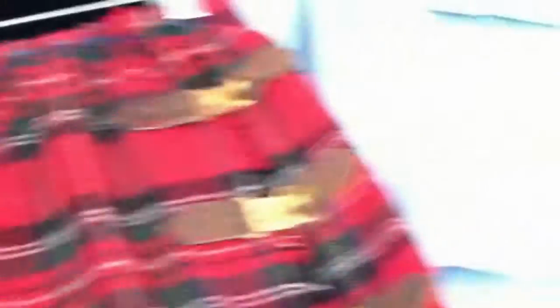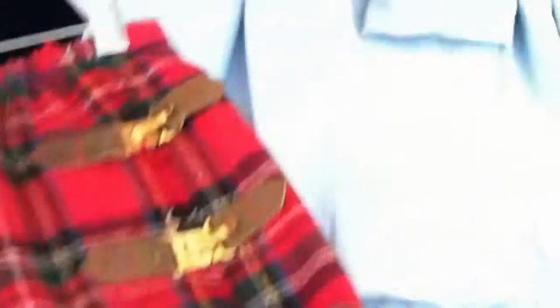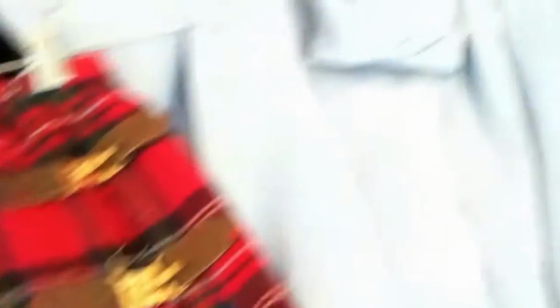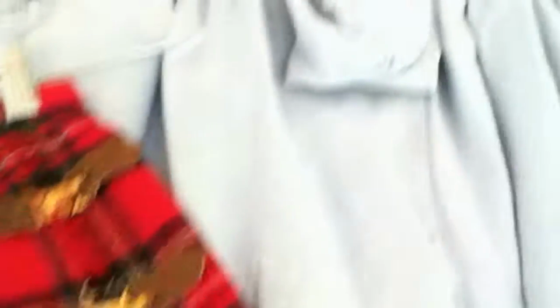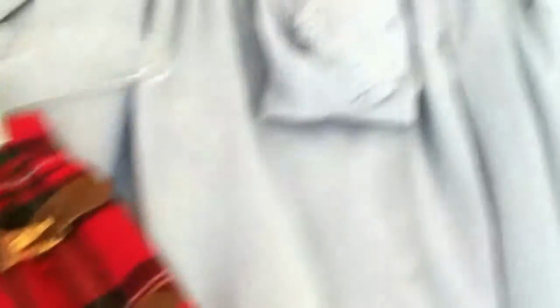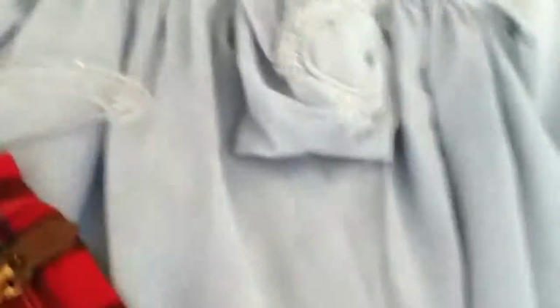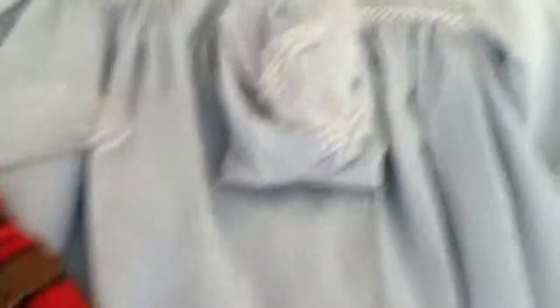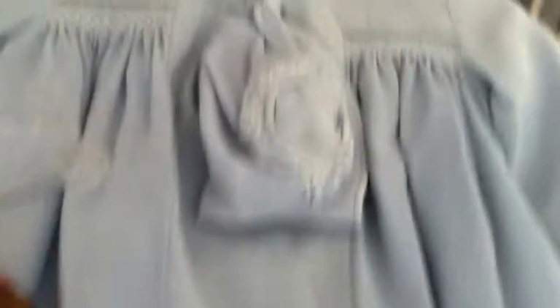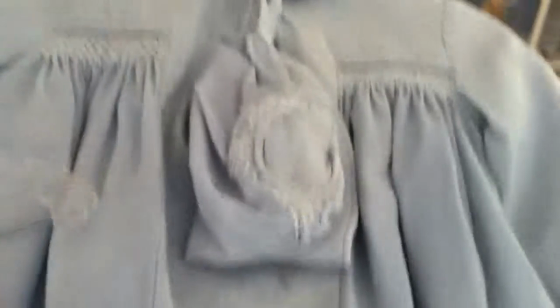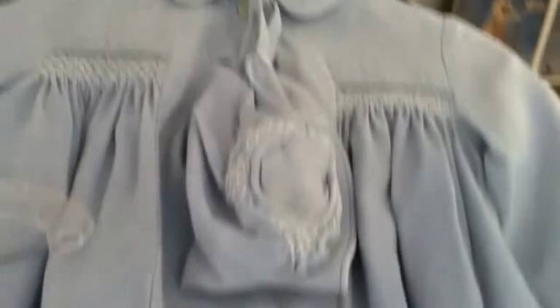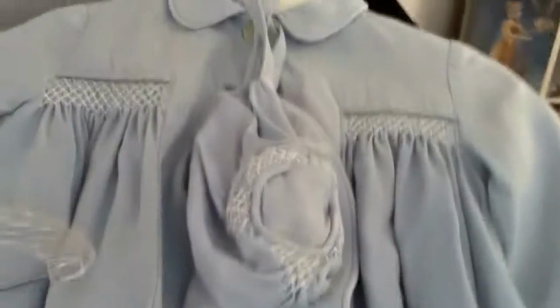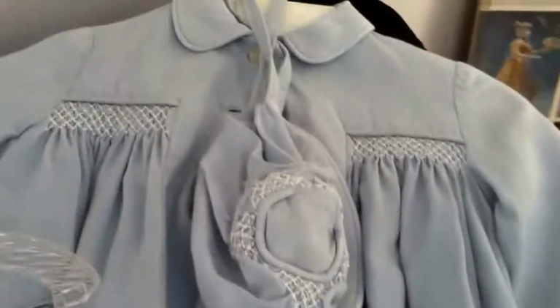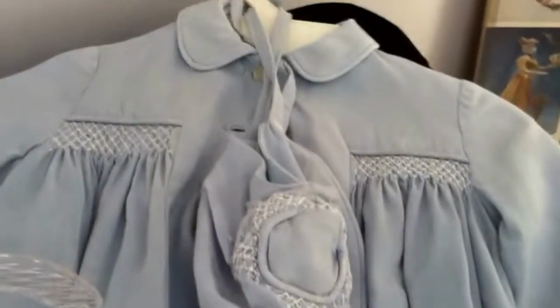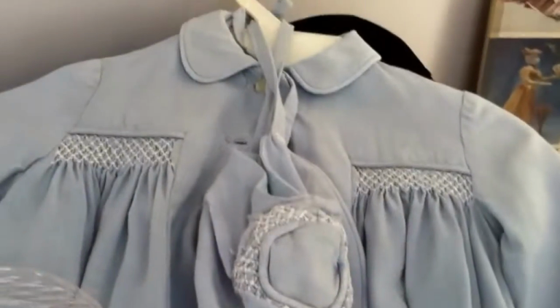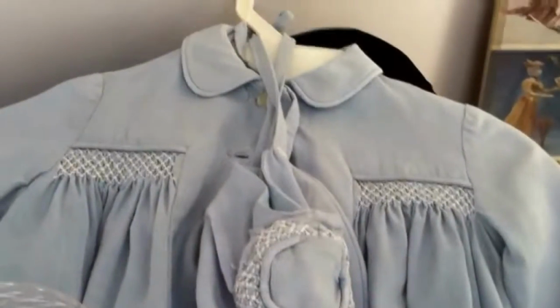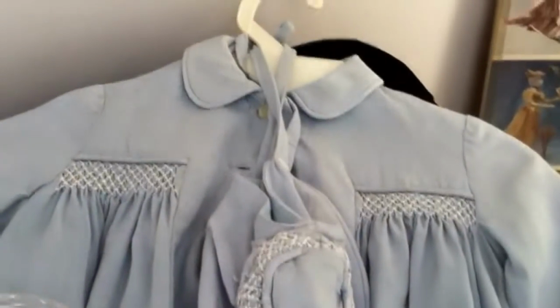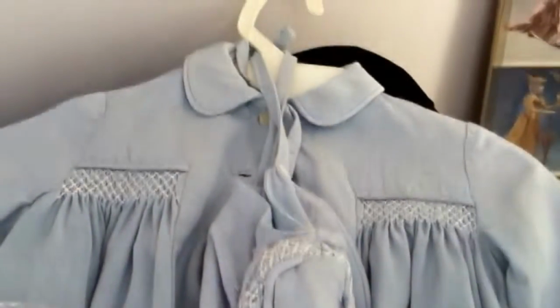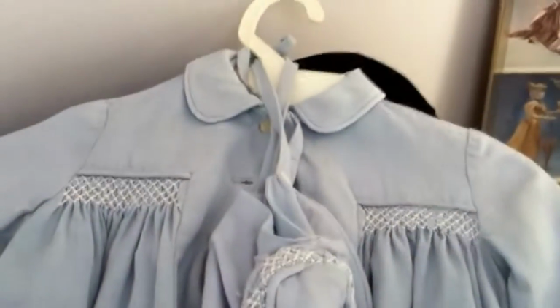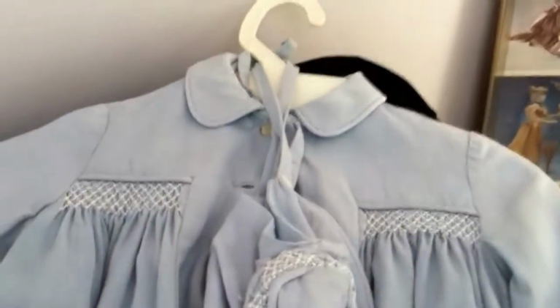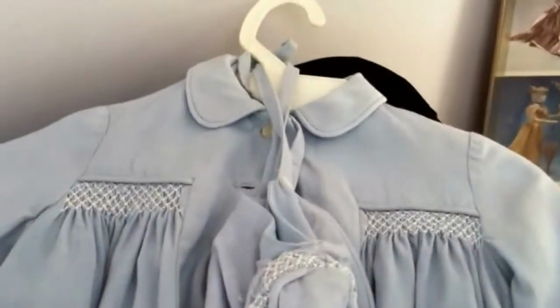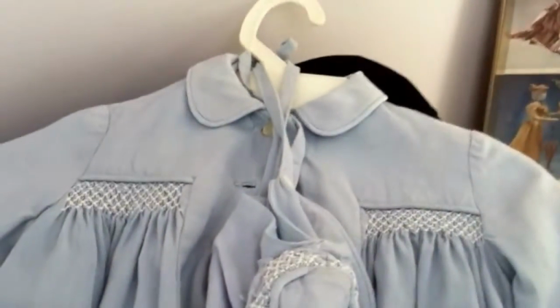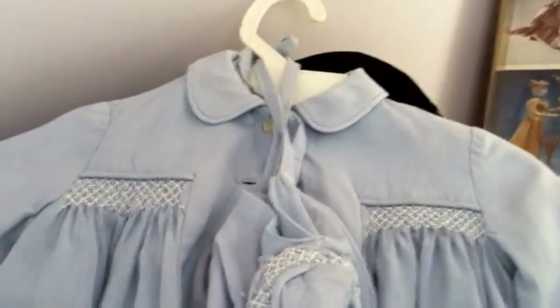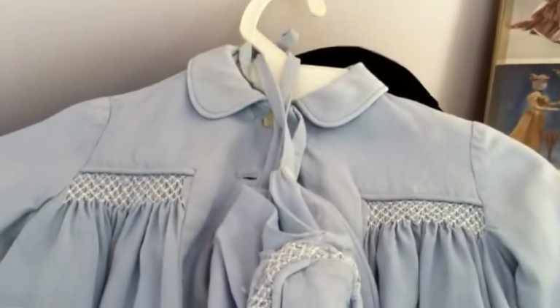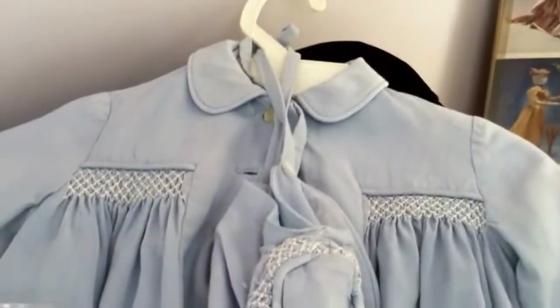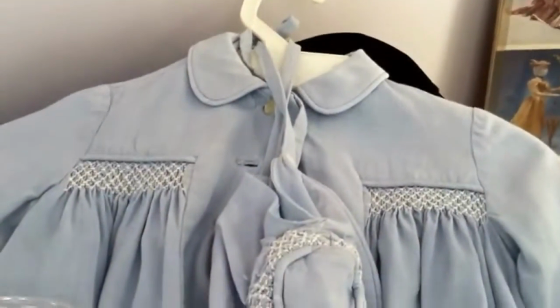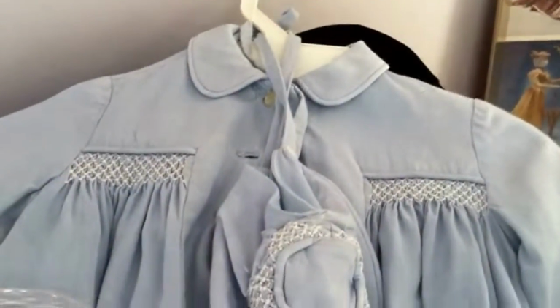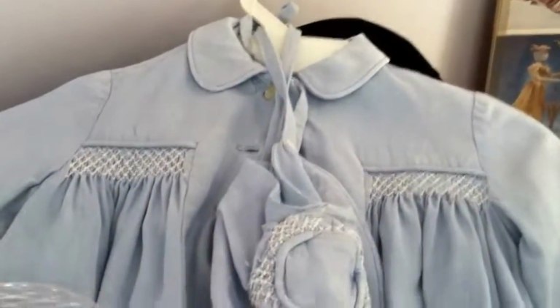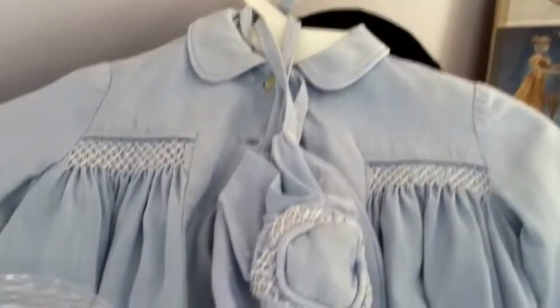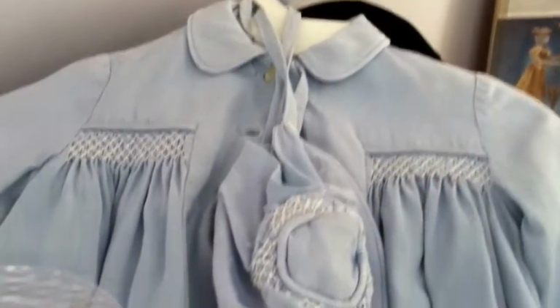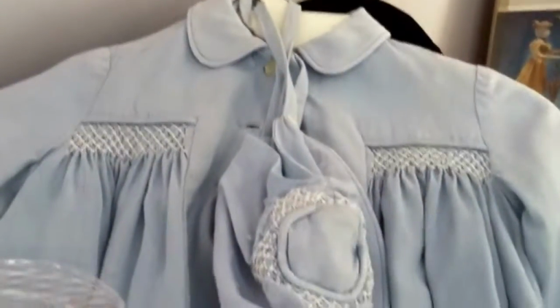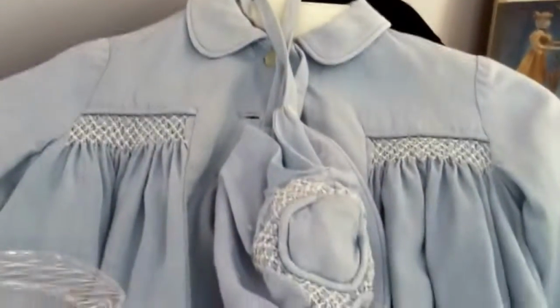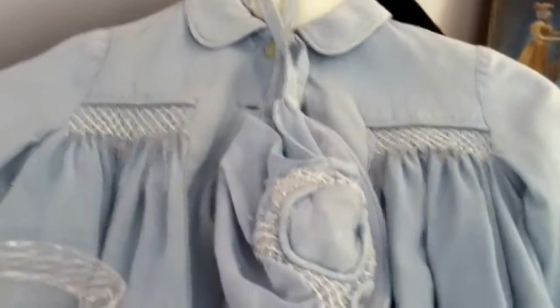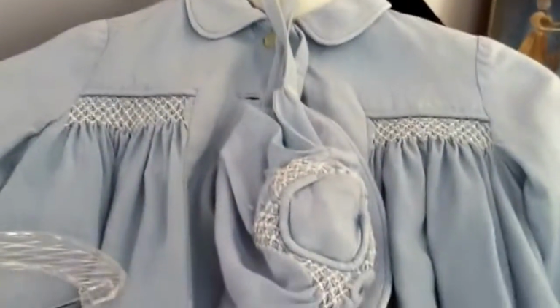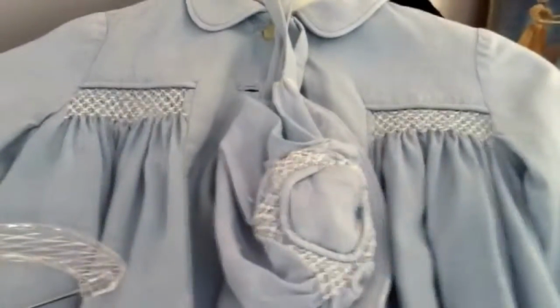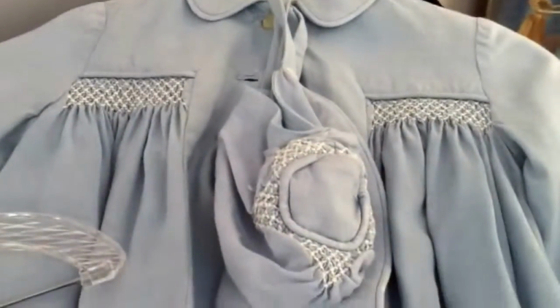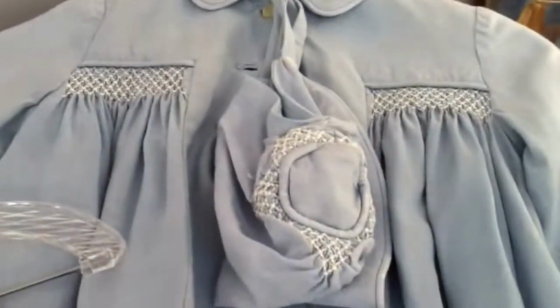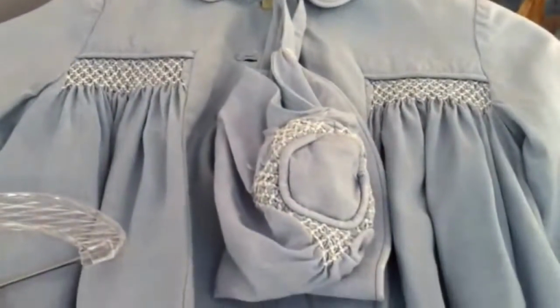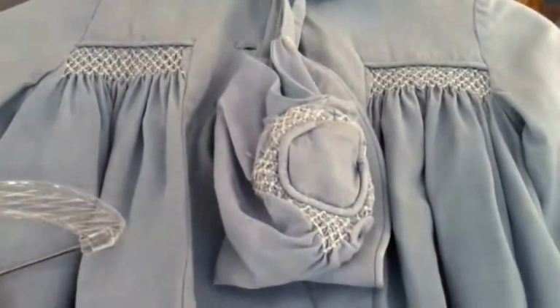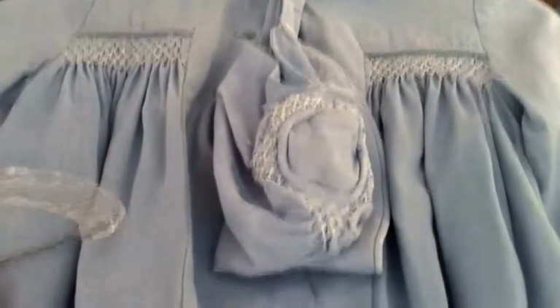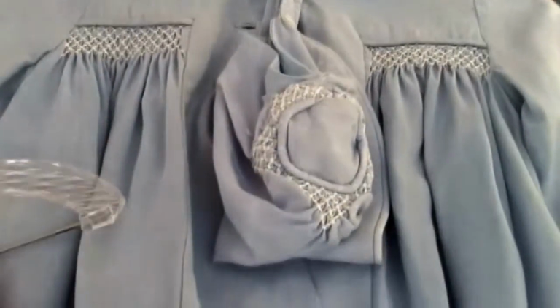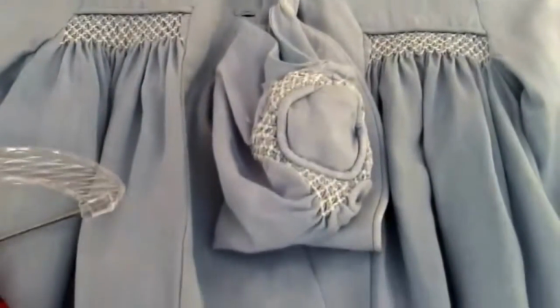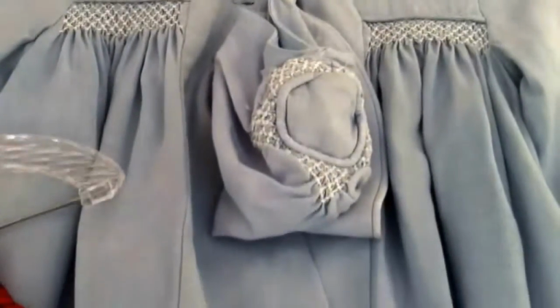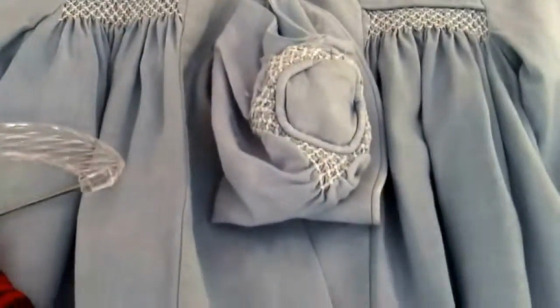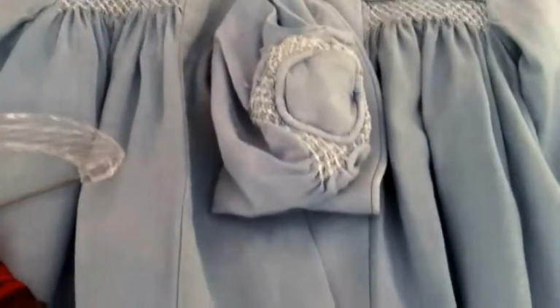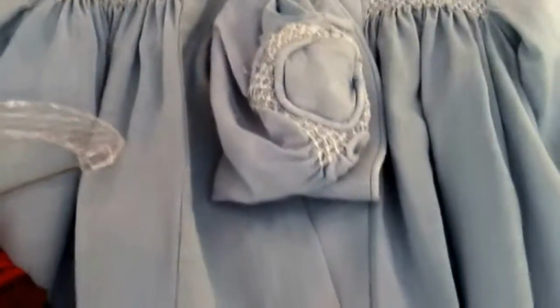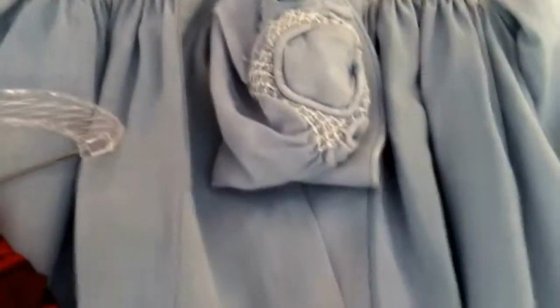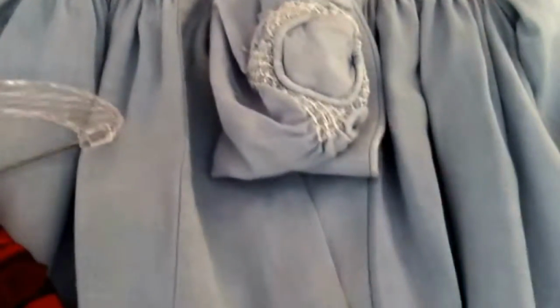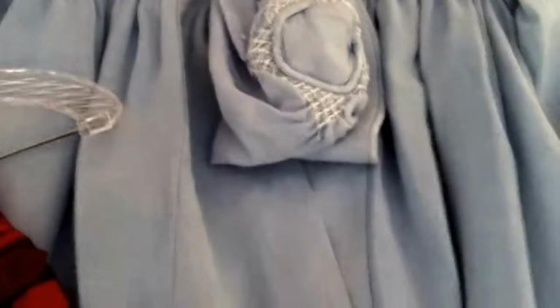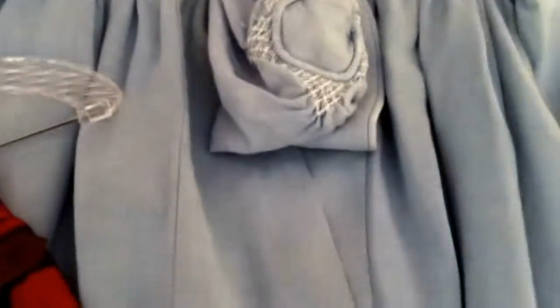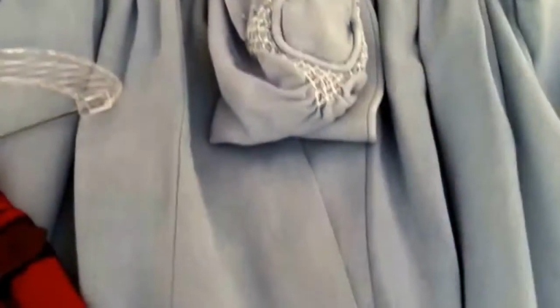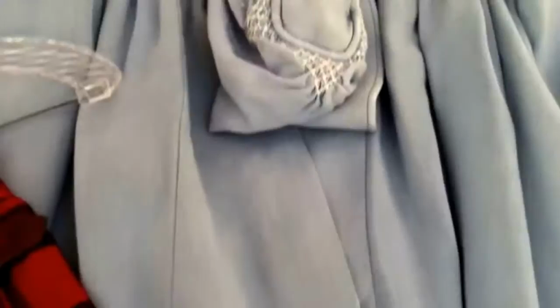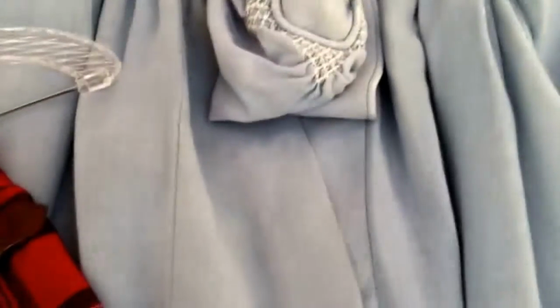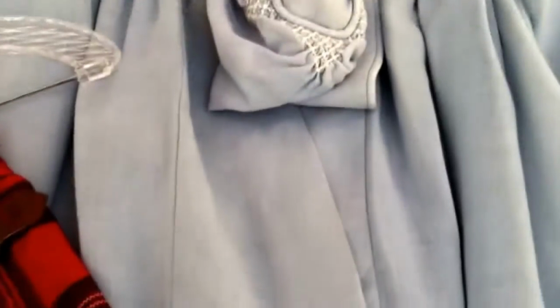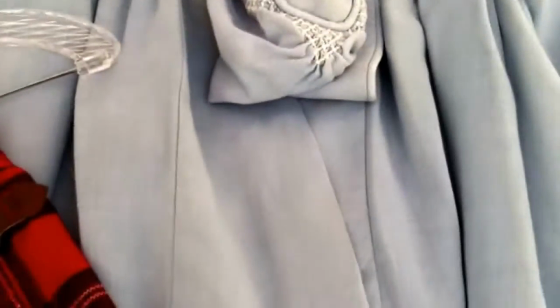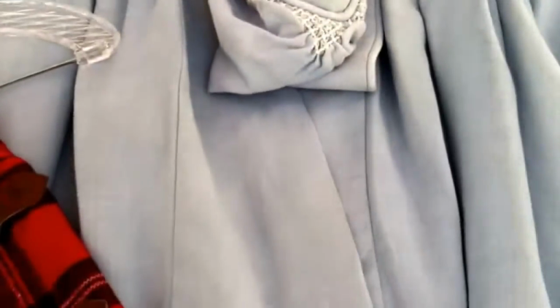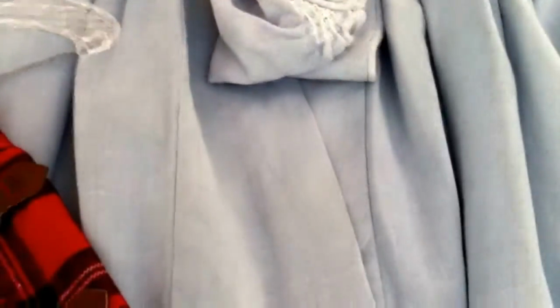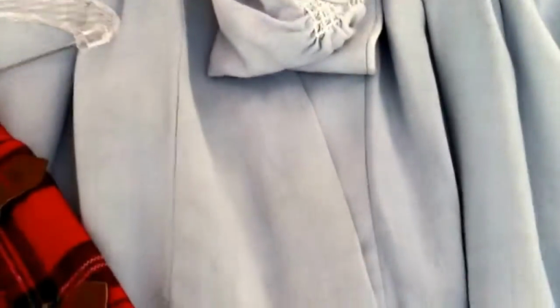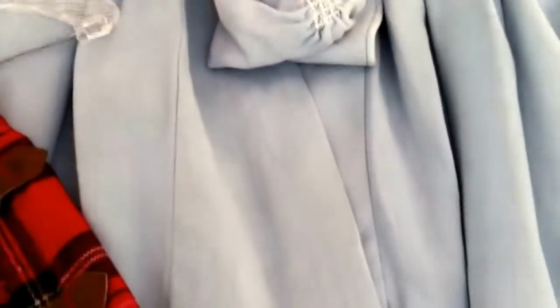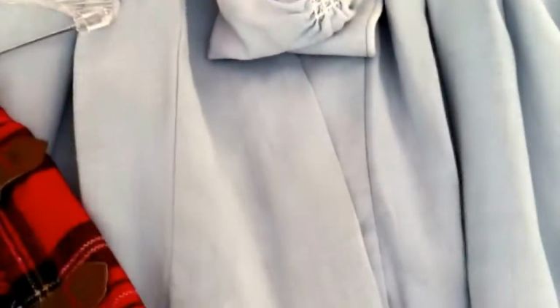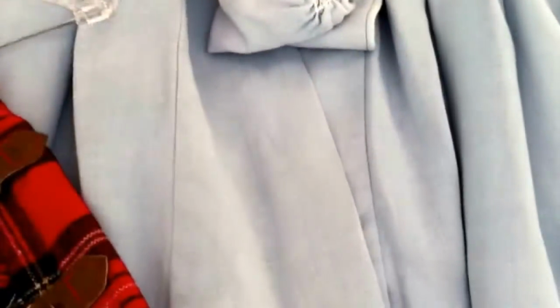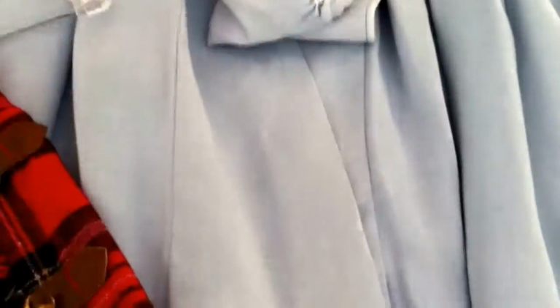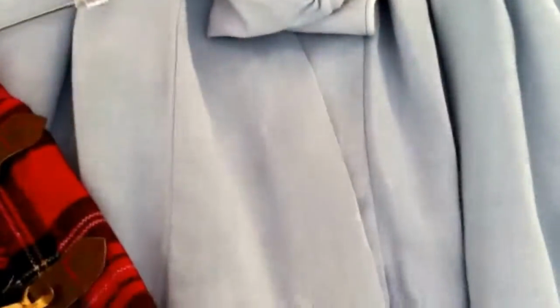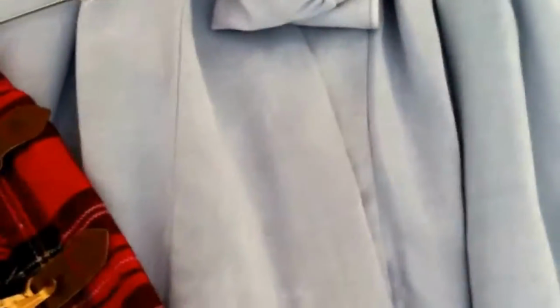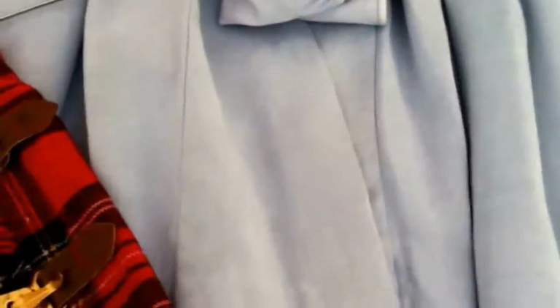This little coat is washable, fully lined, and hand smocked.